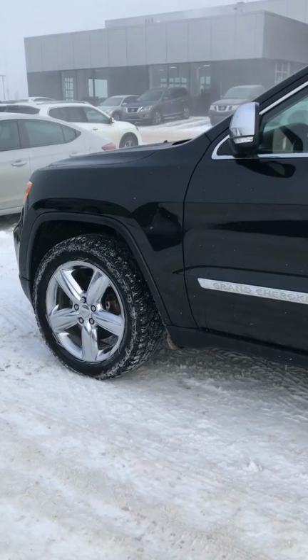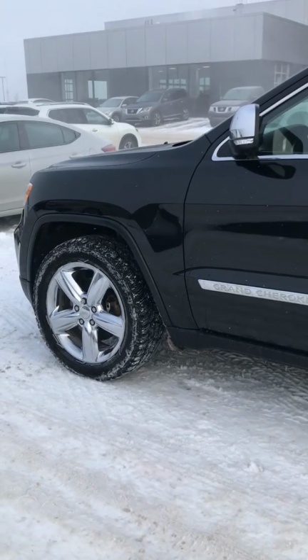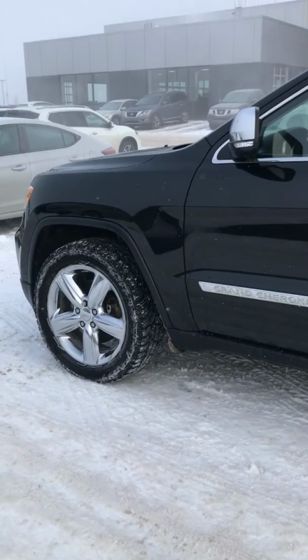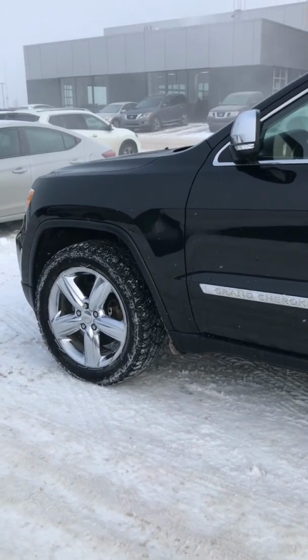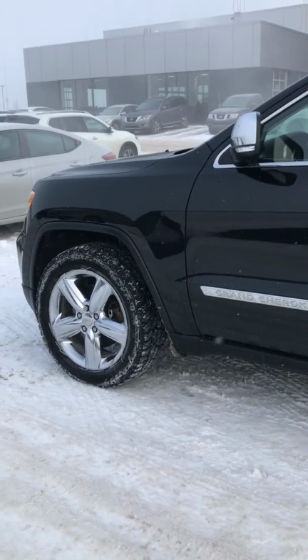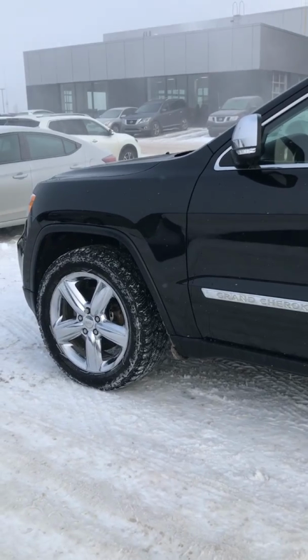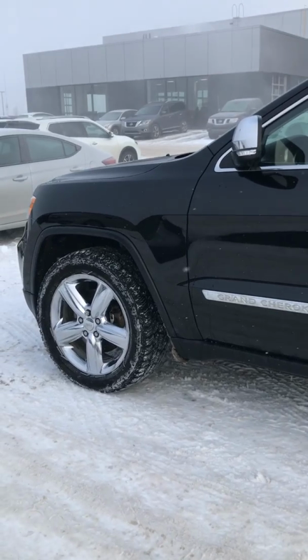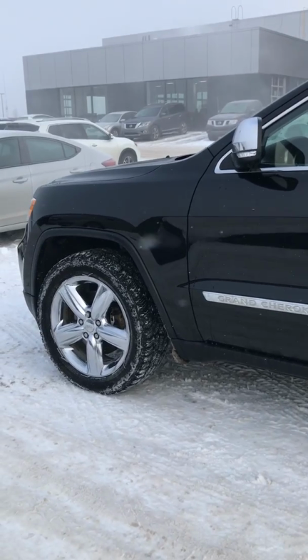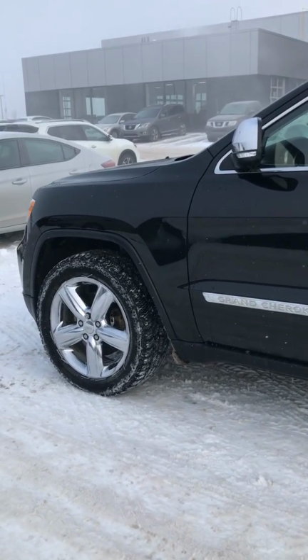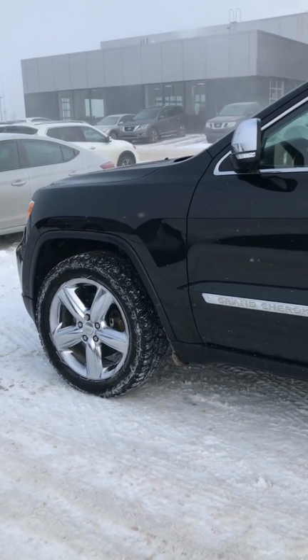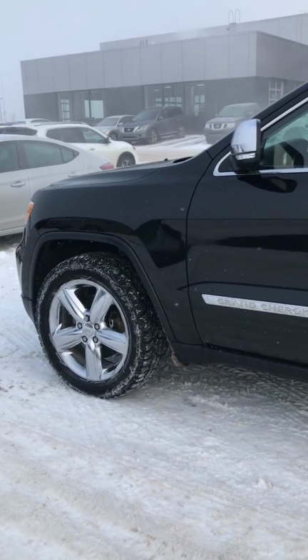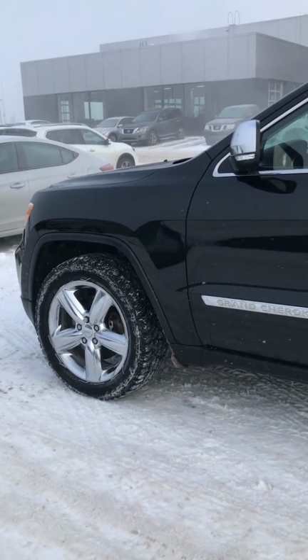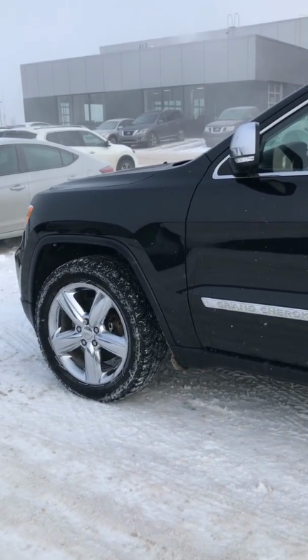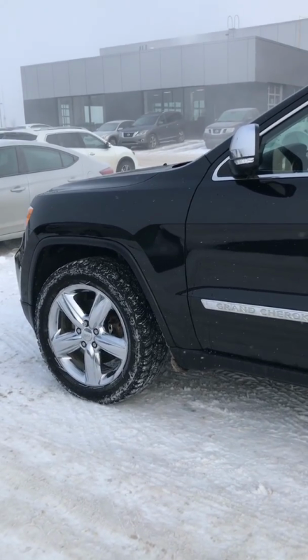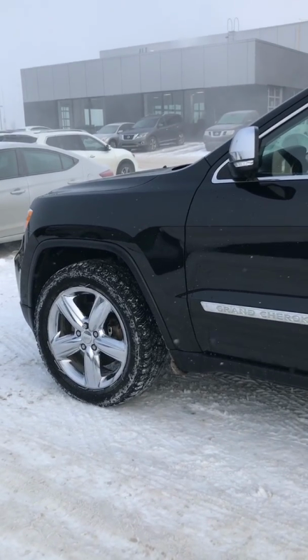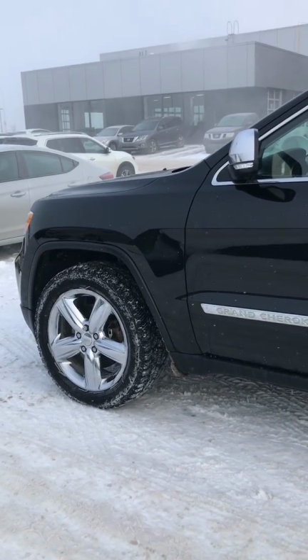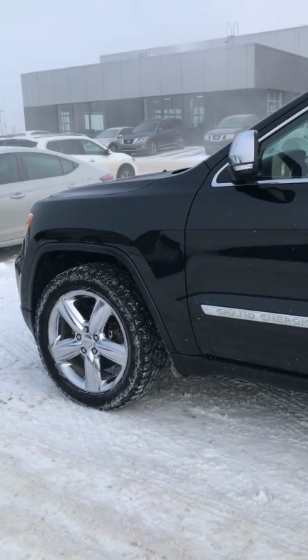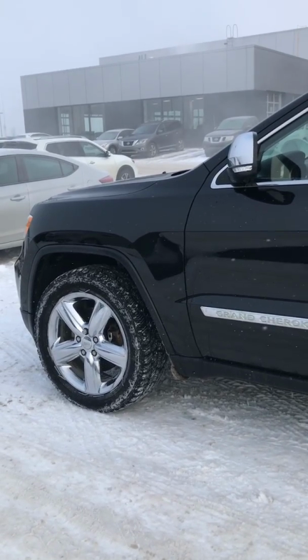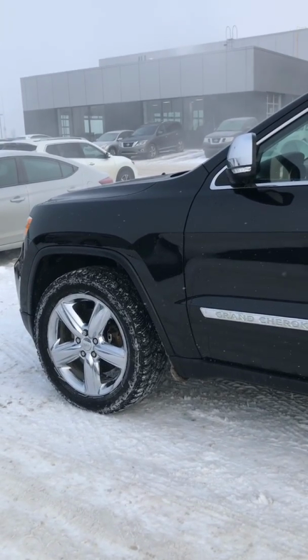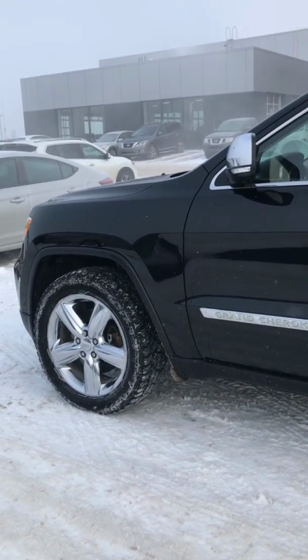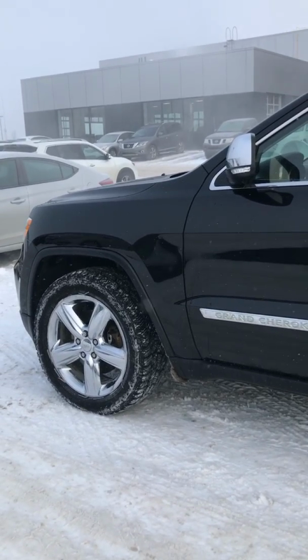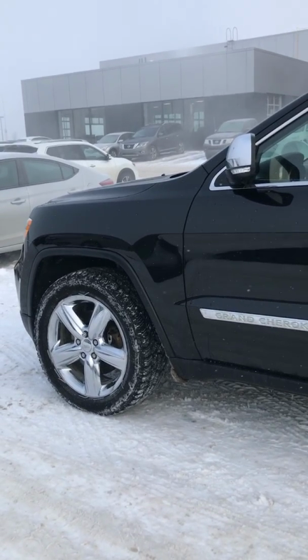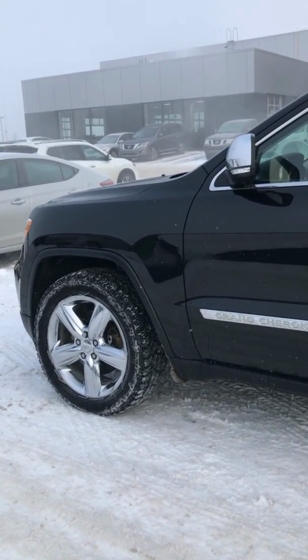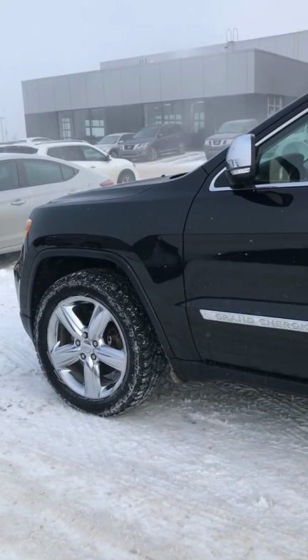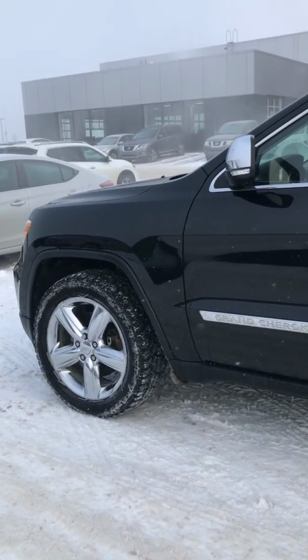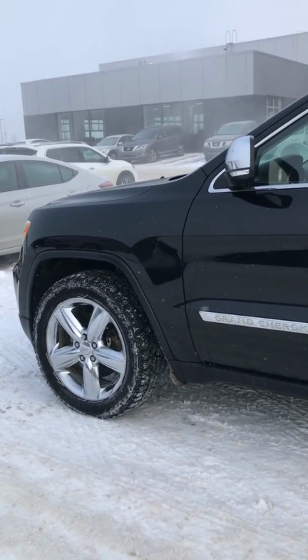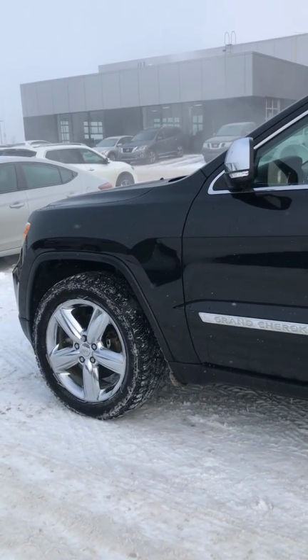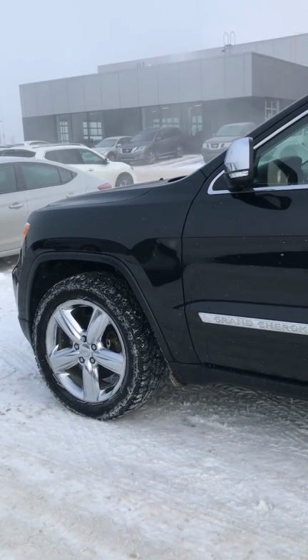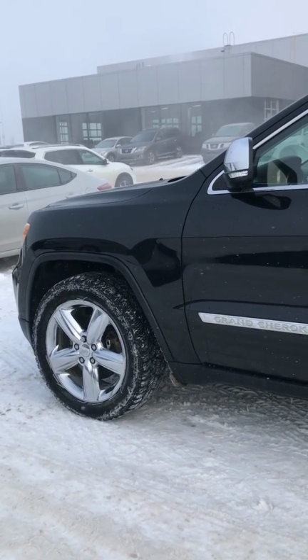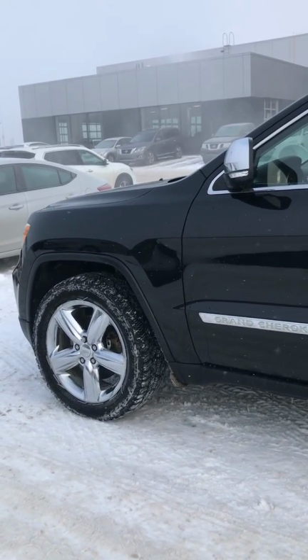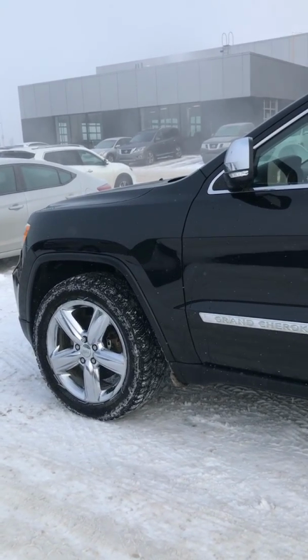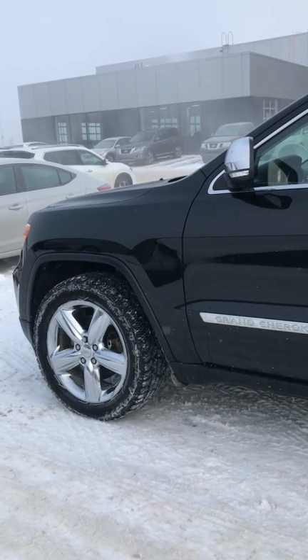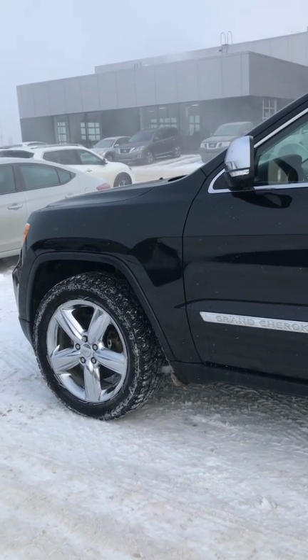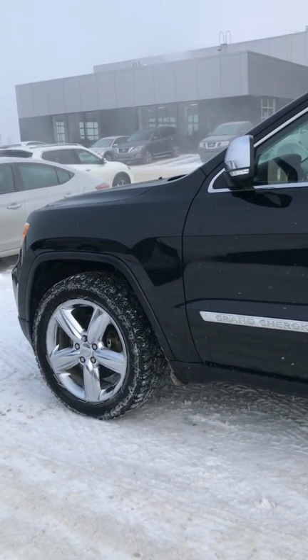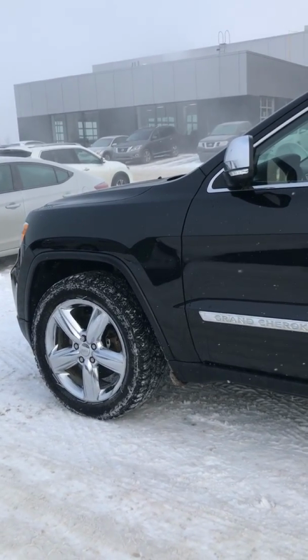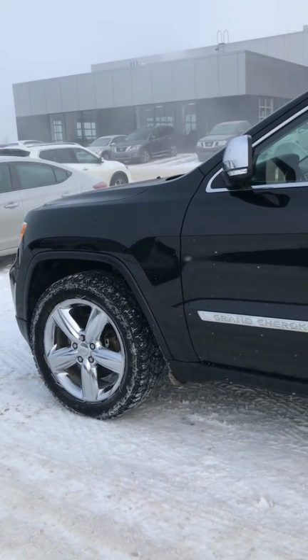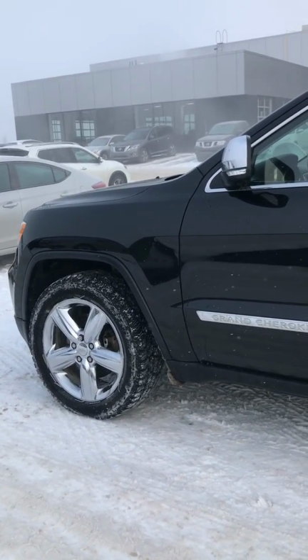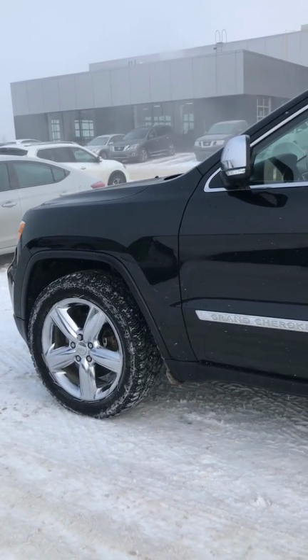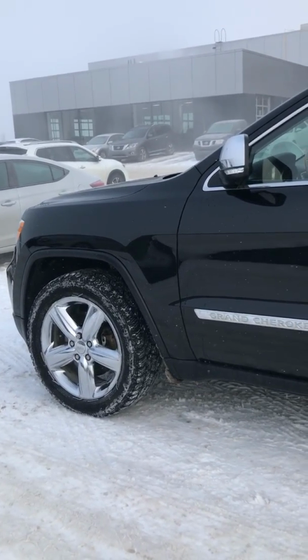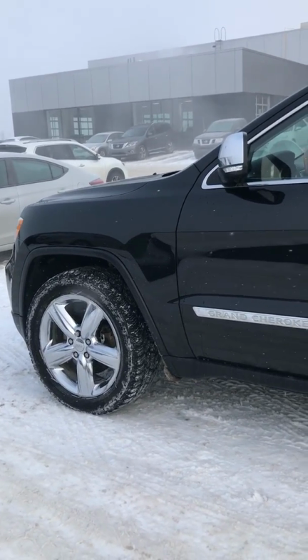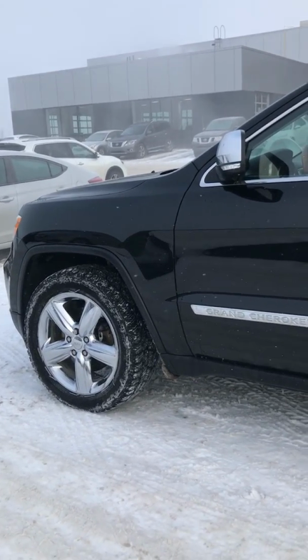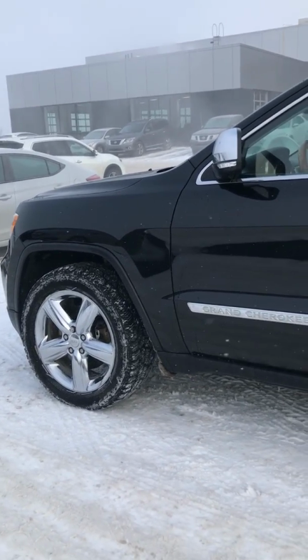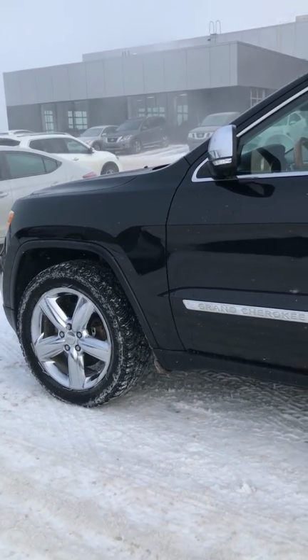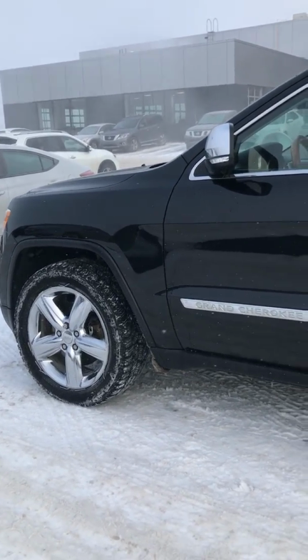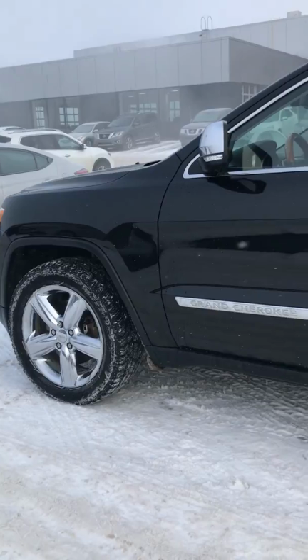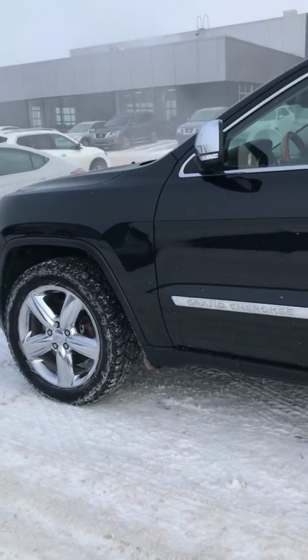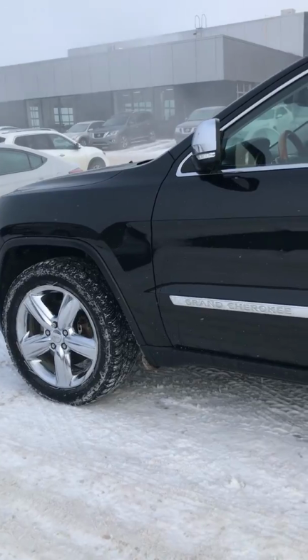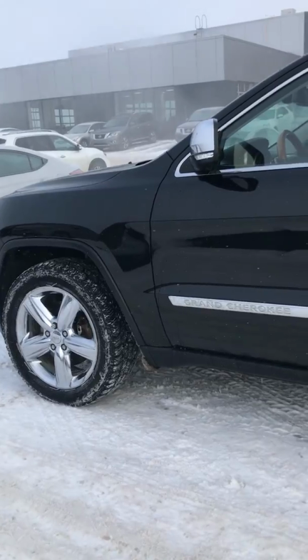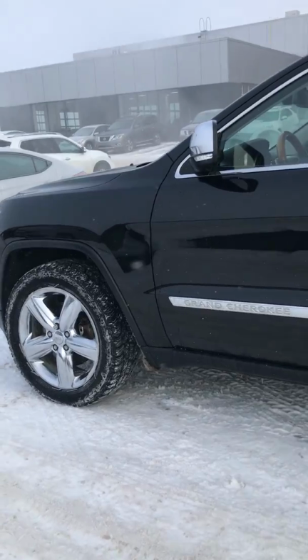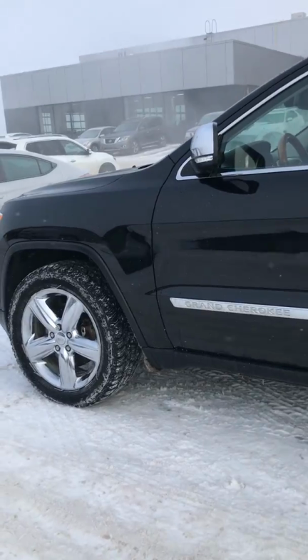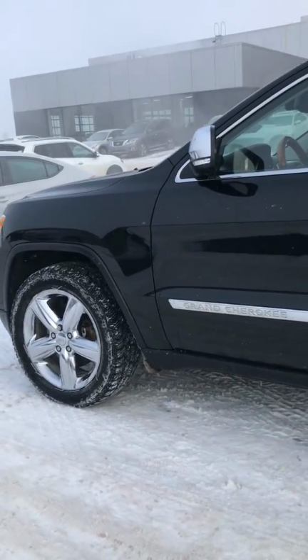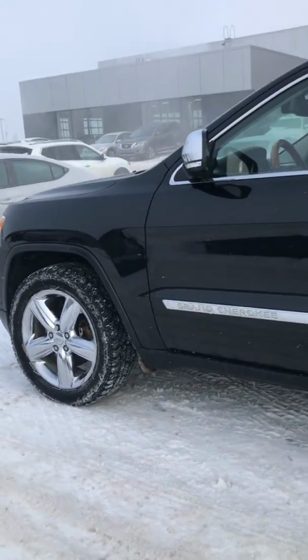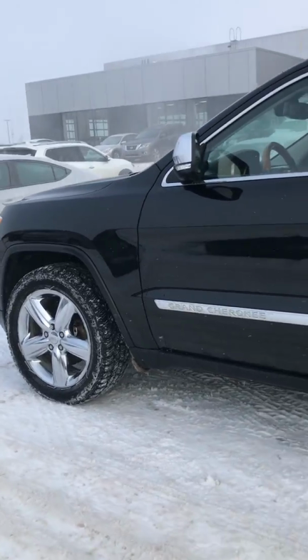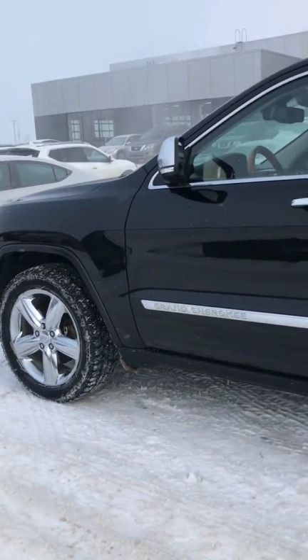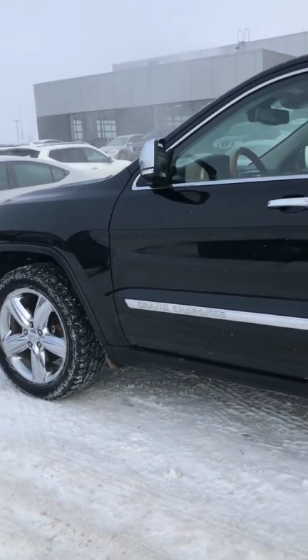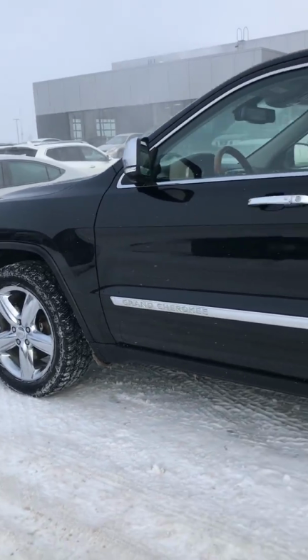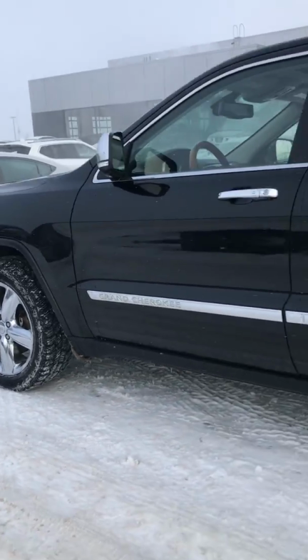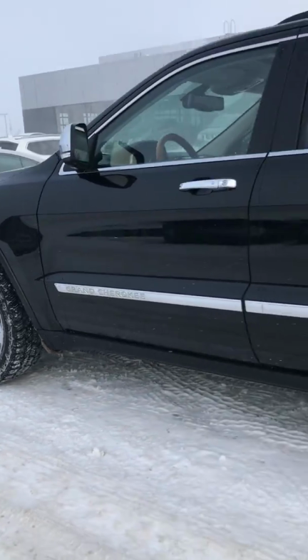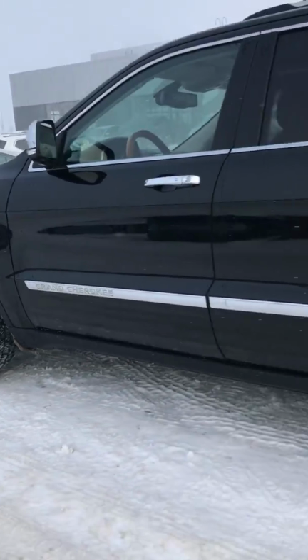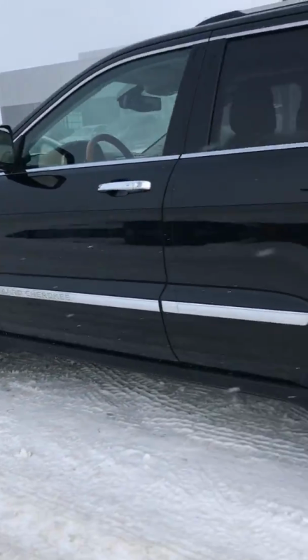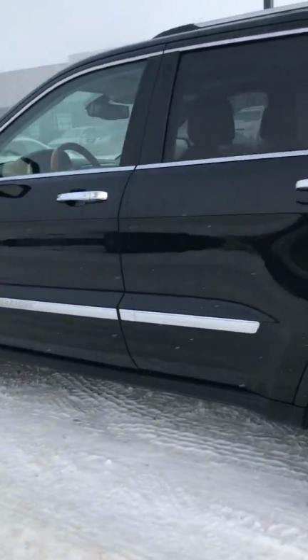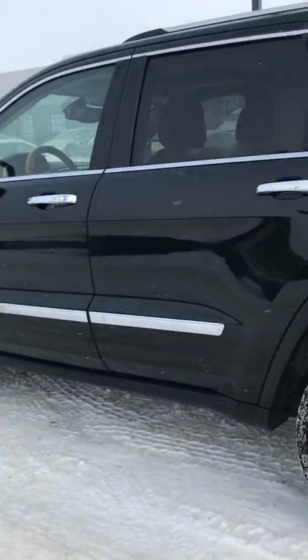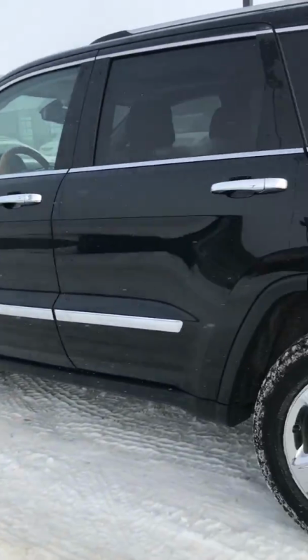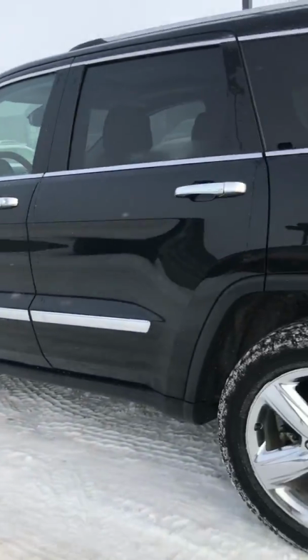Hey there, this is Ethan from River City Hyundai. I'm going to do a quick walk-around video on this Jeep Grand Cherokee Limited 4x4.